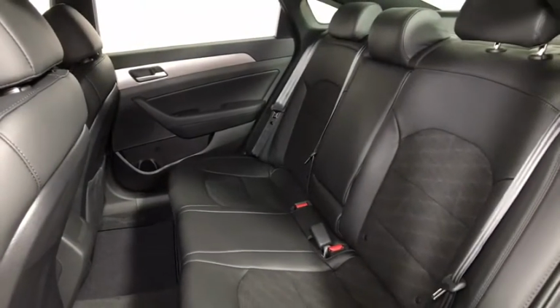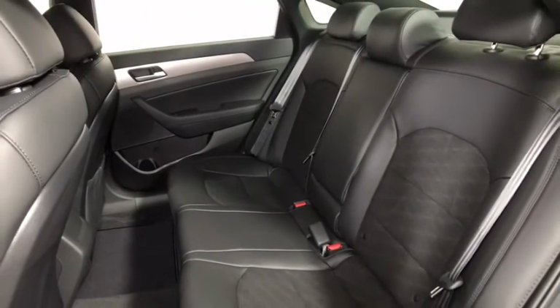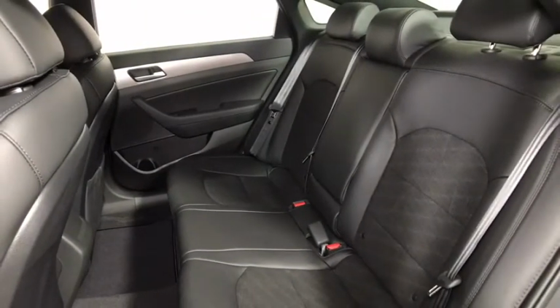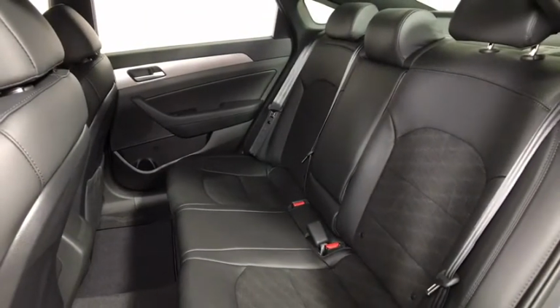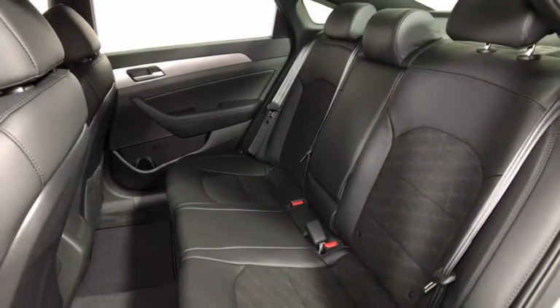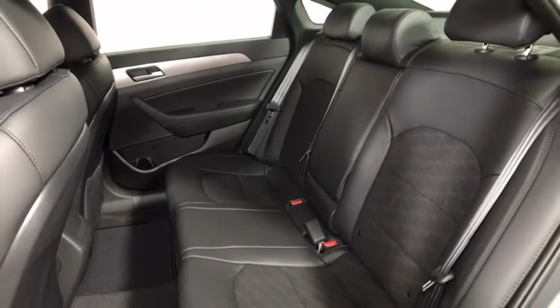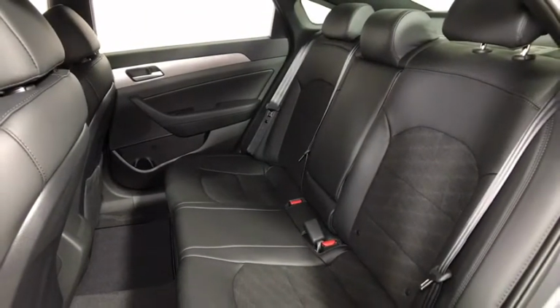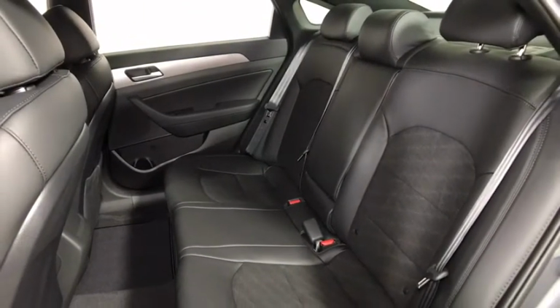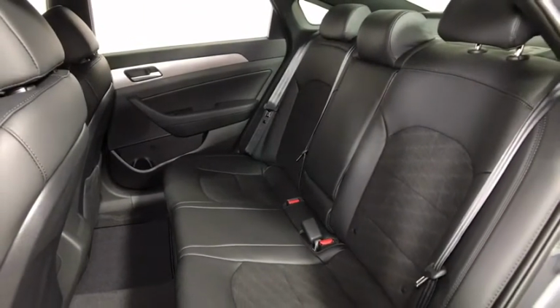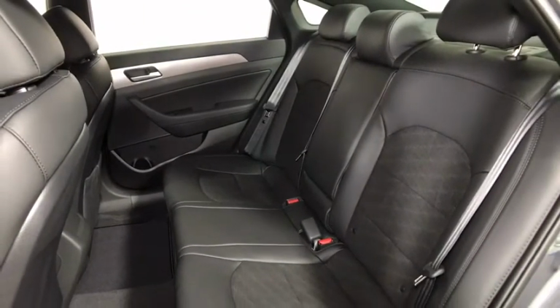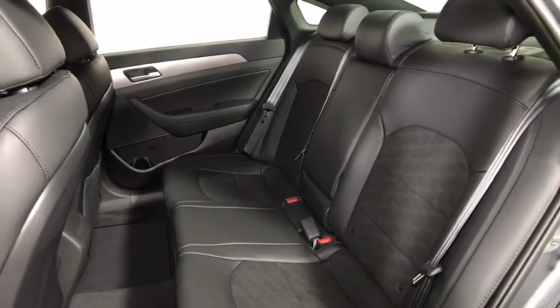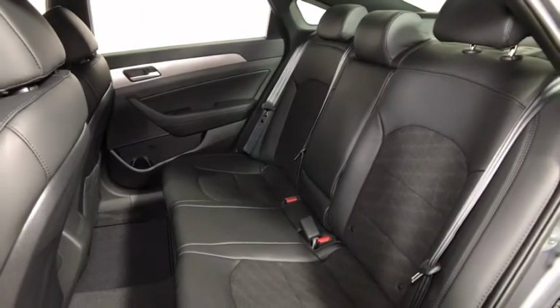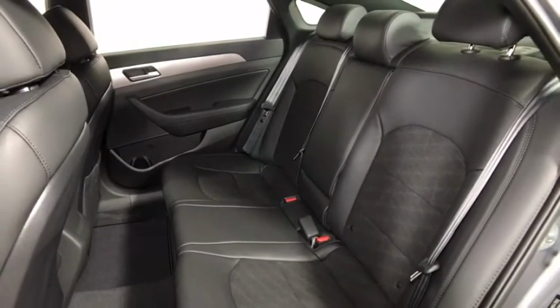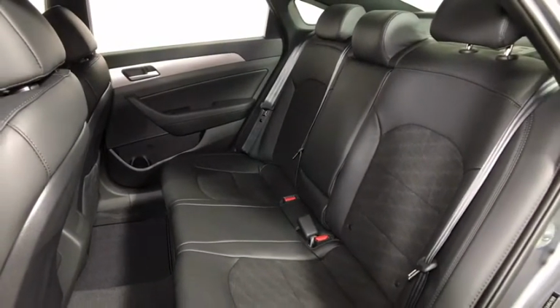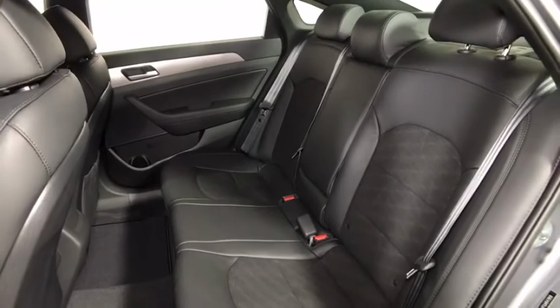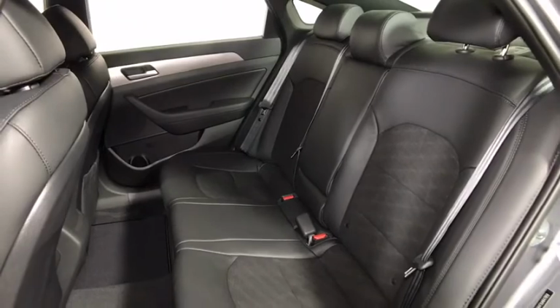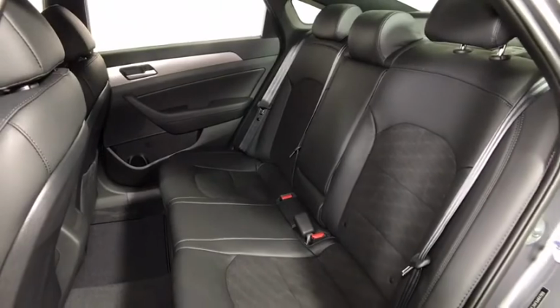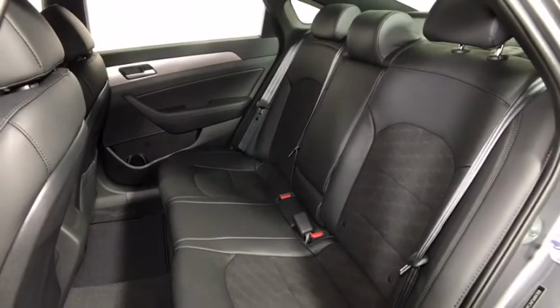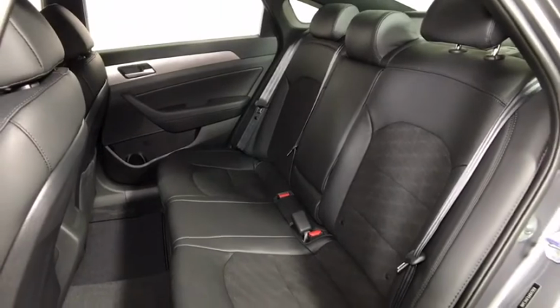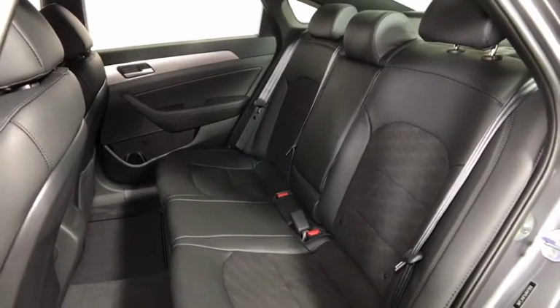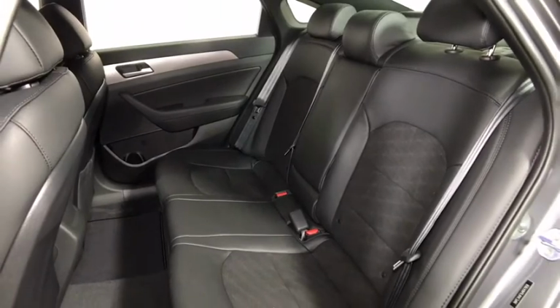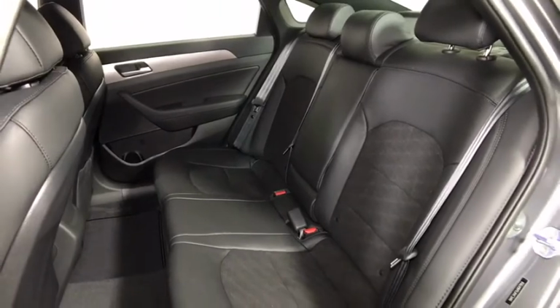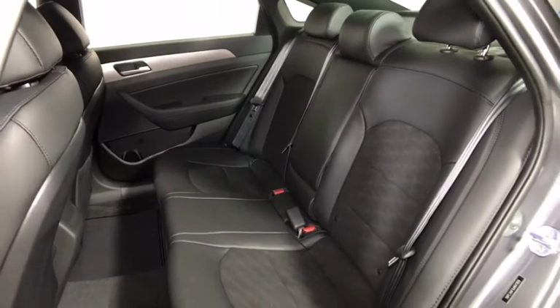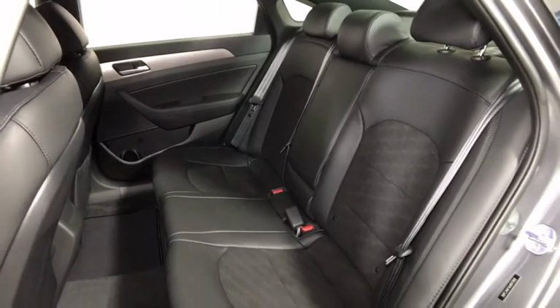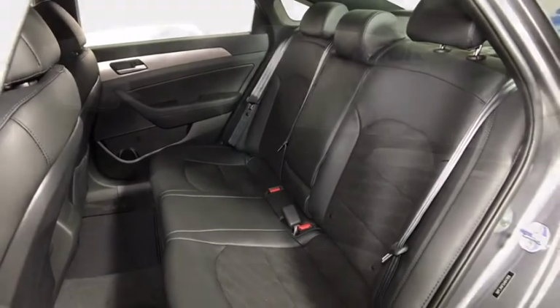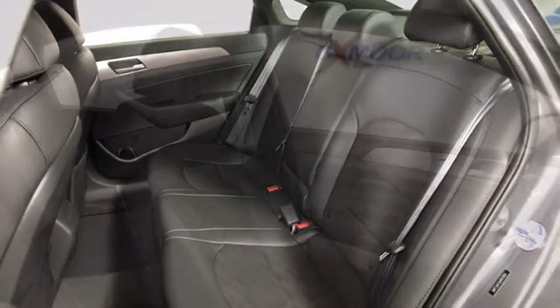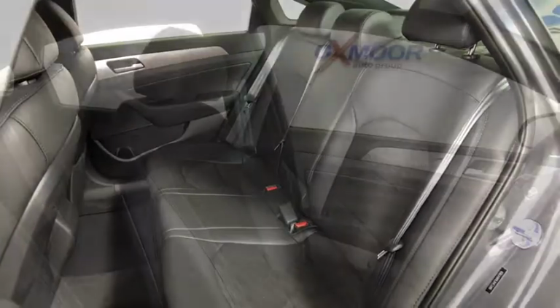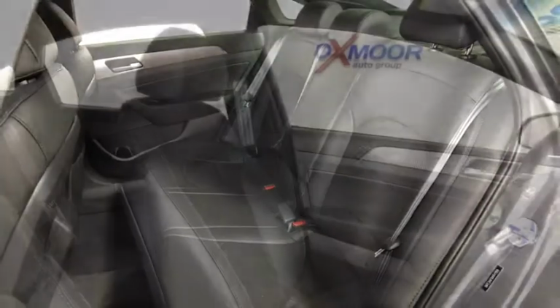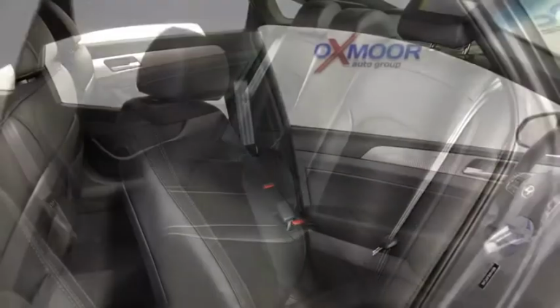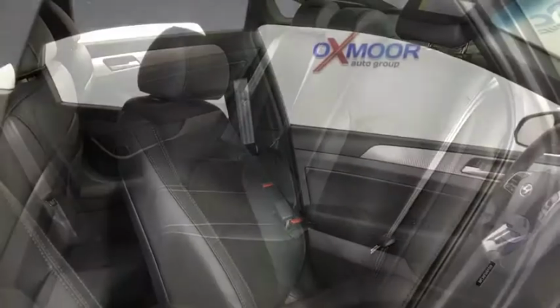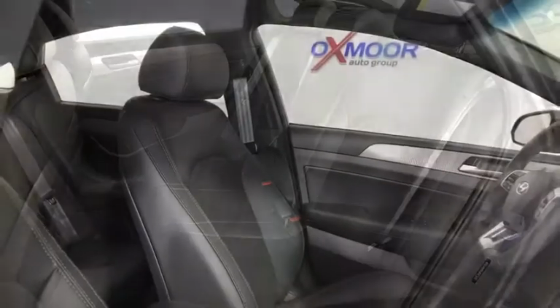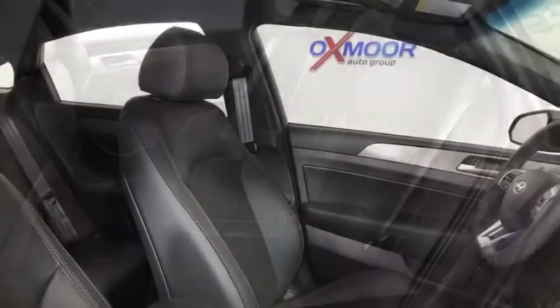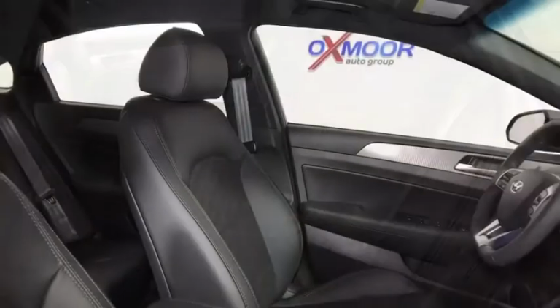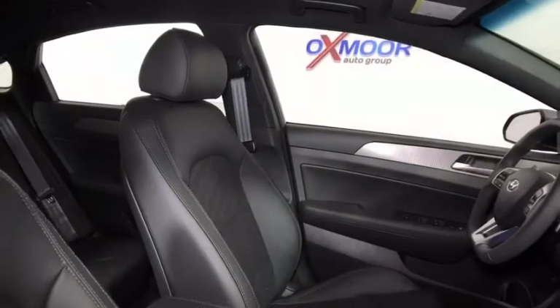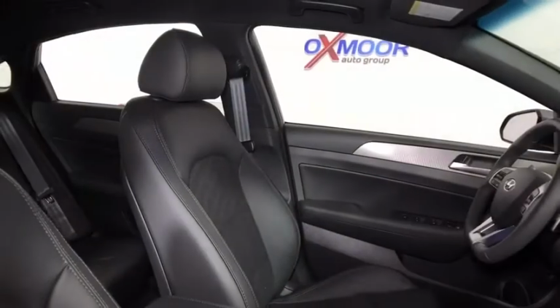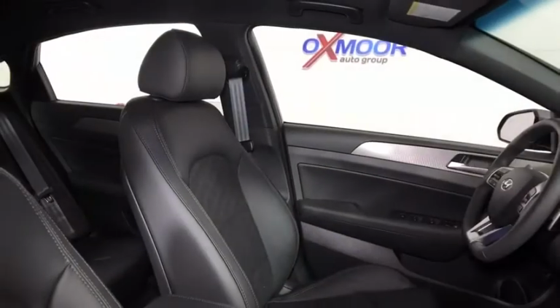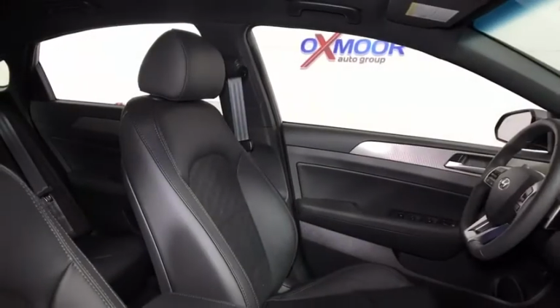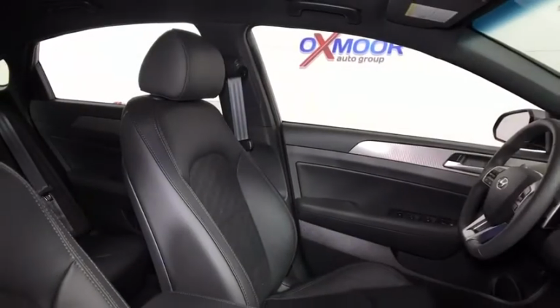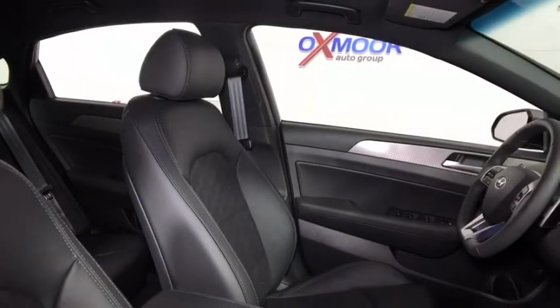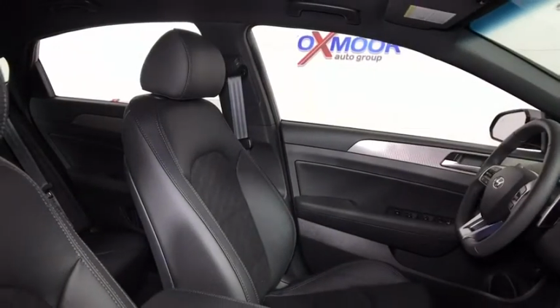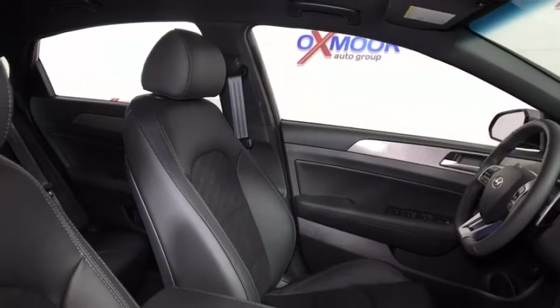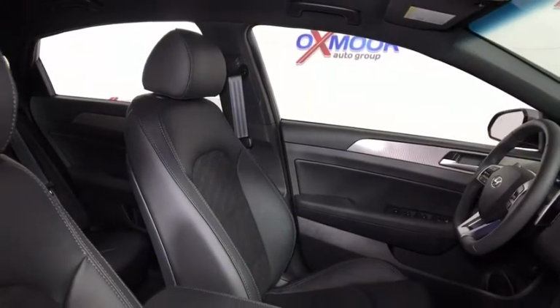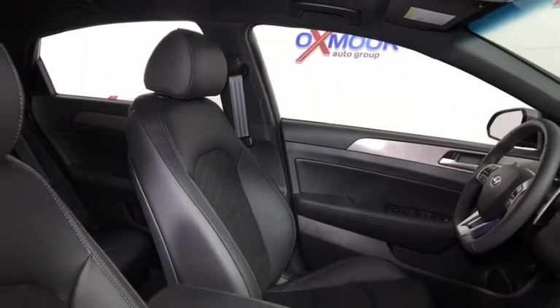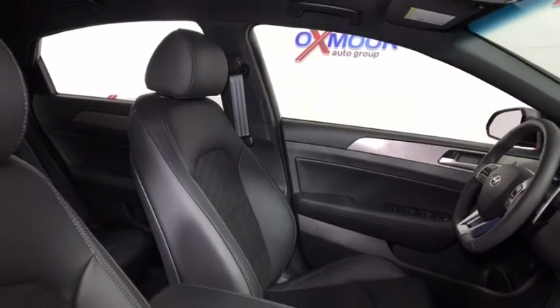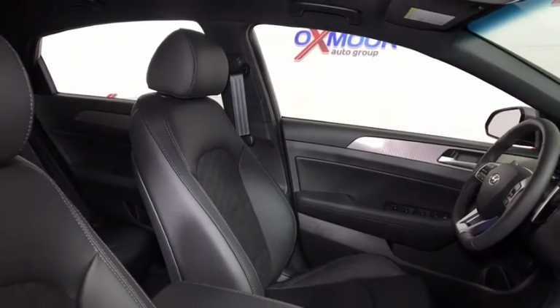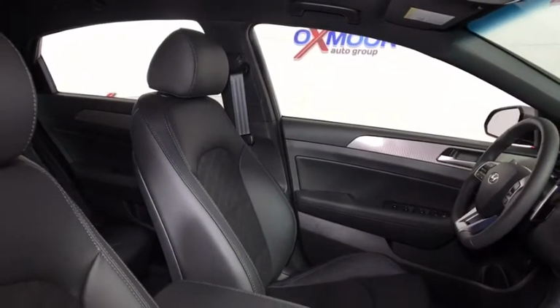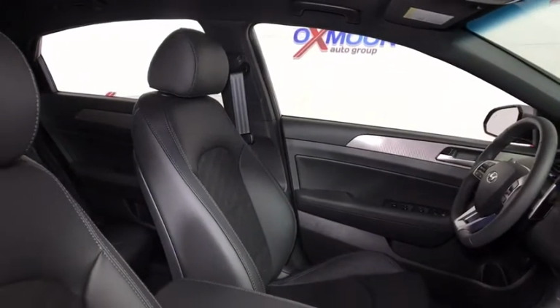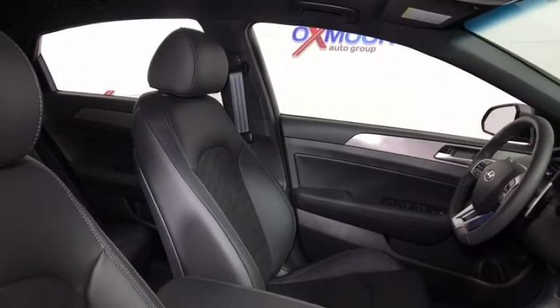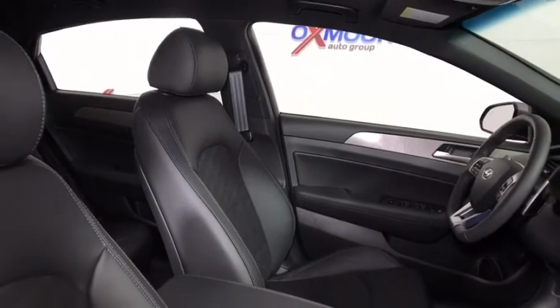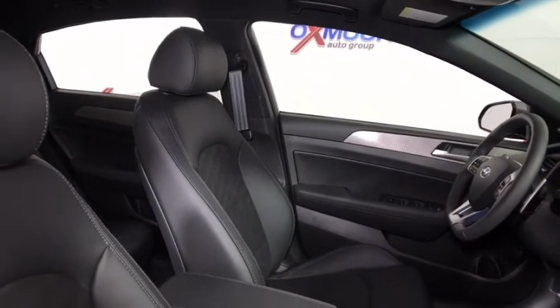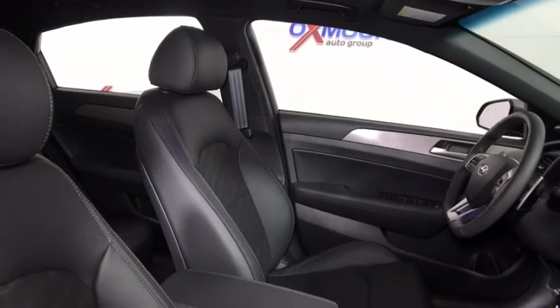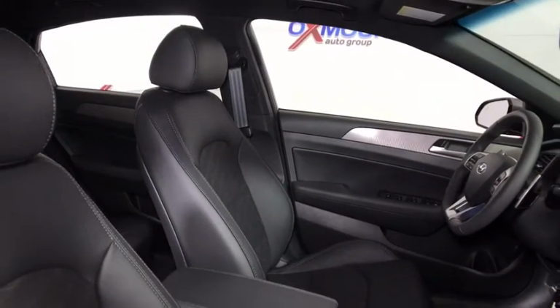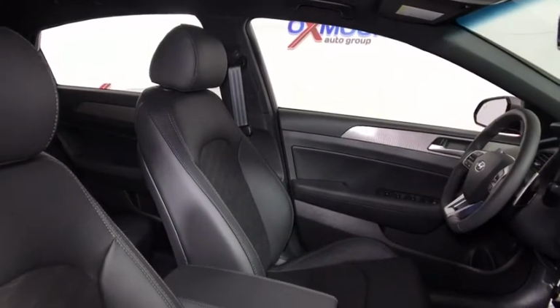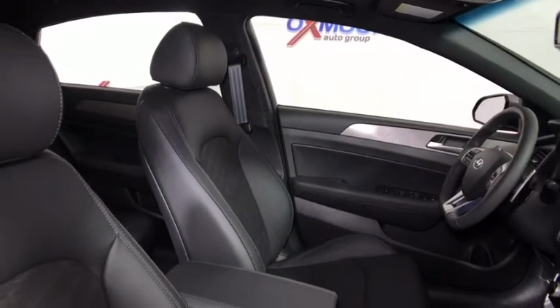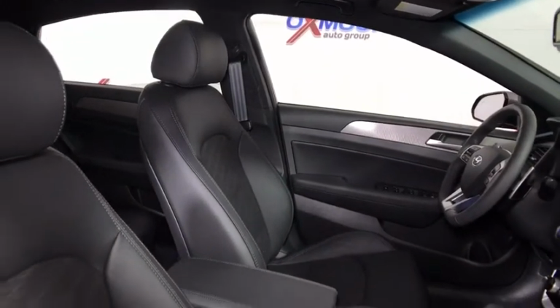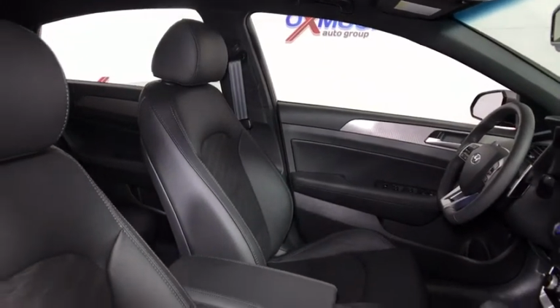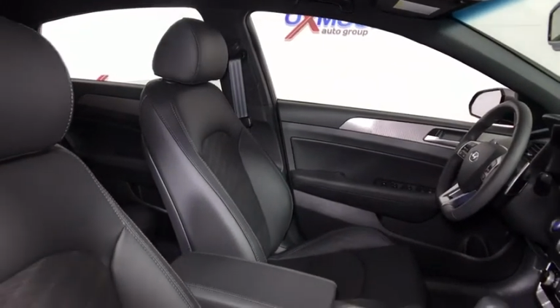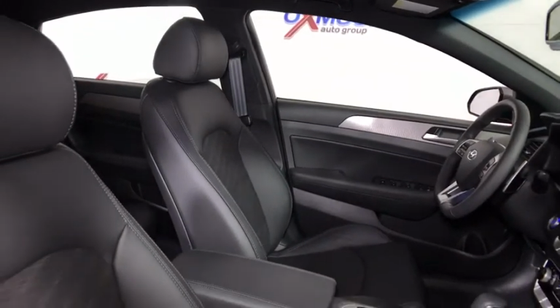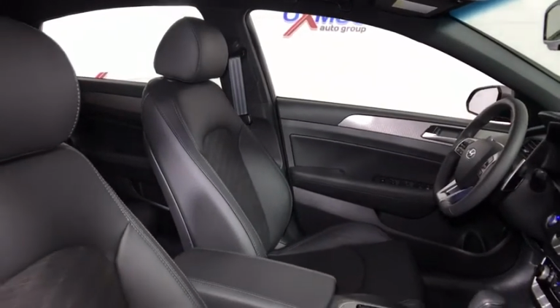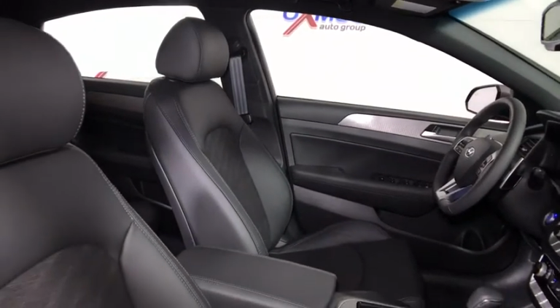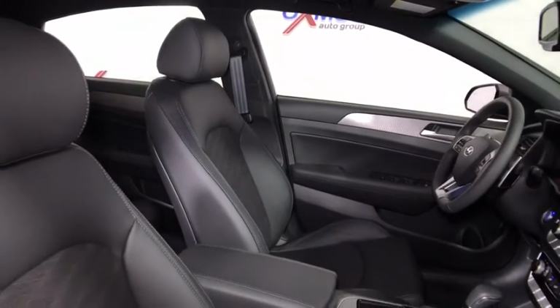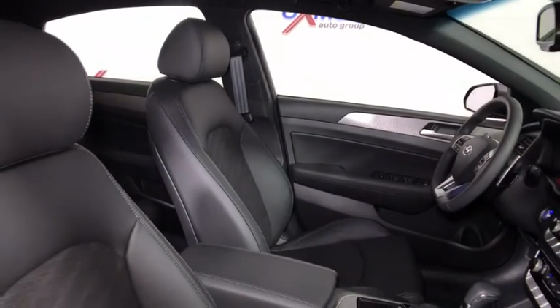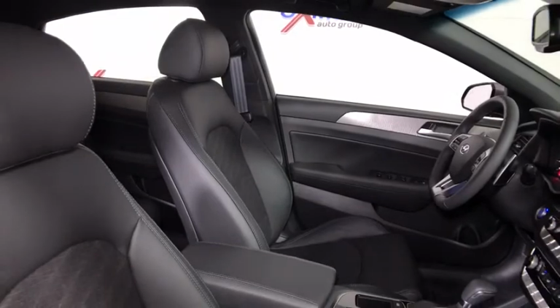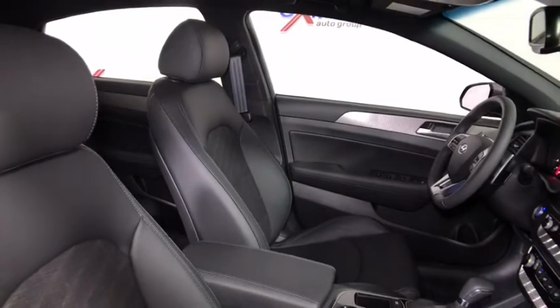Brake assist, overhead console, power moonroof, remote keyless entry, tilt steering wheel, power driver's seat.